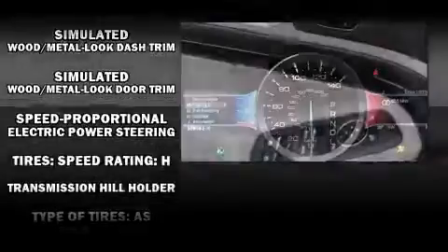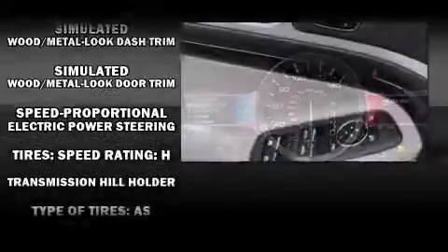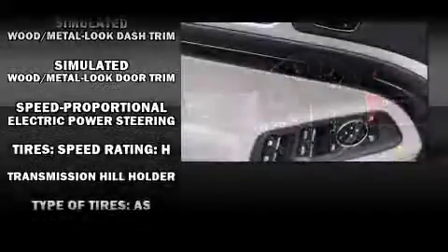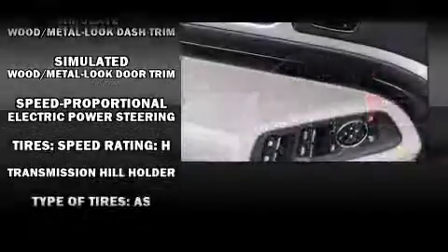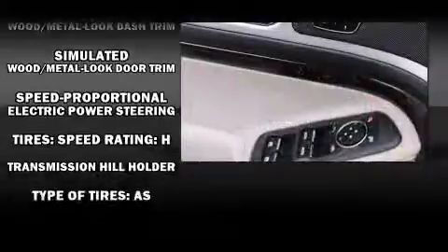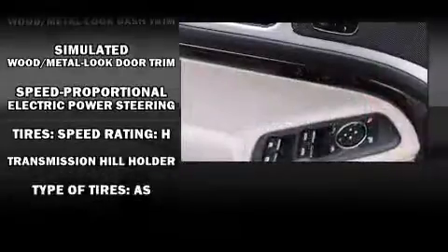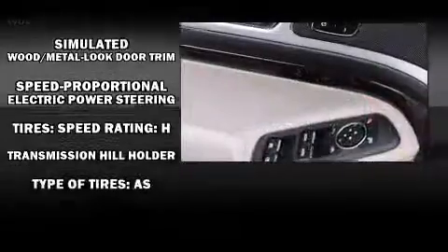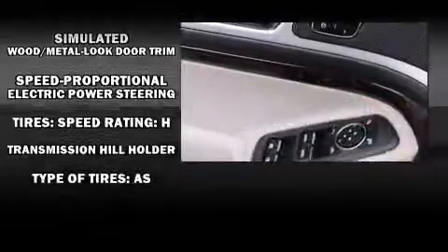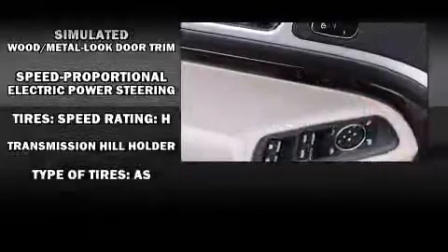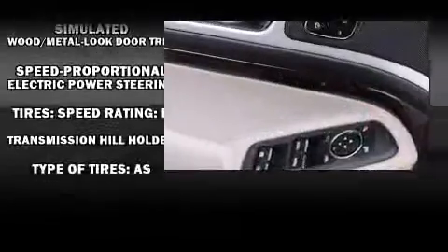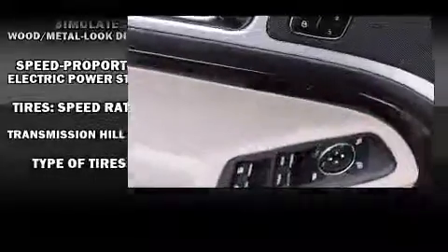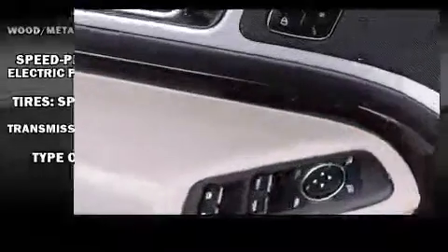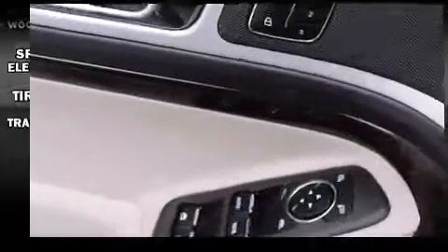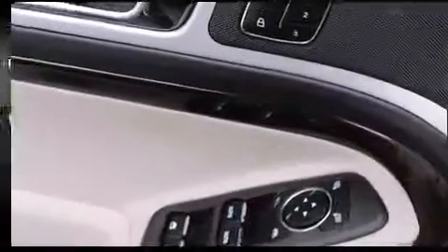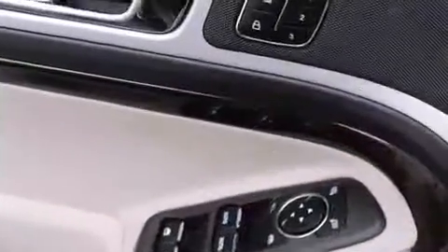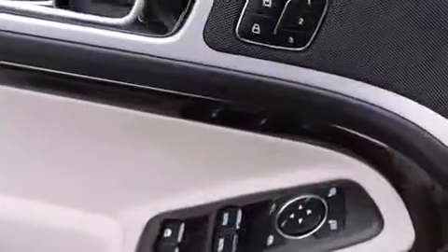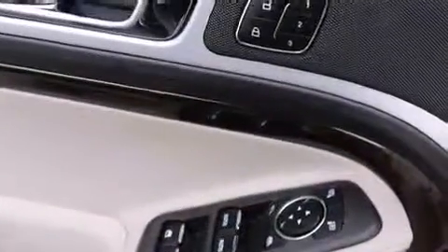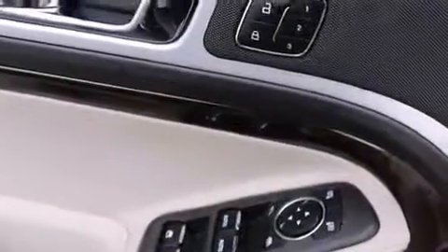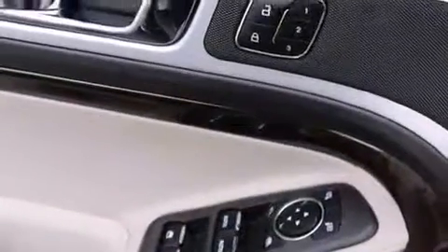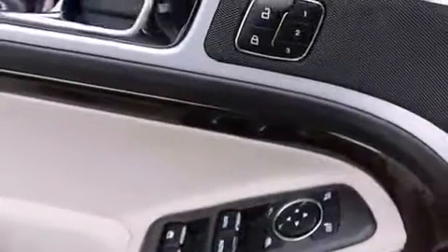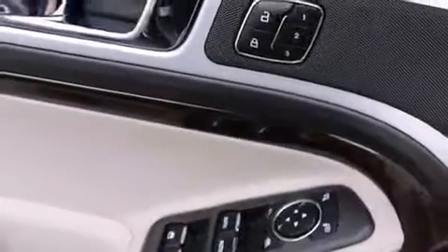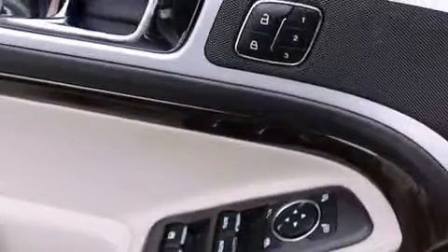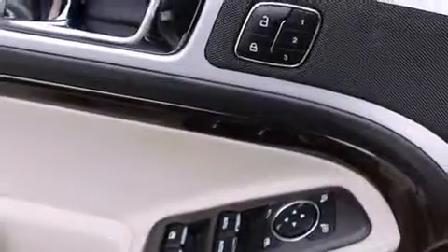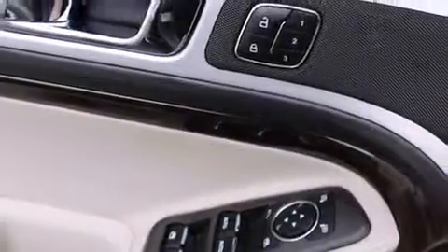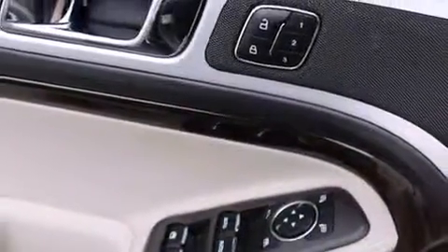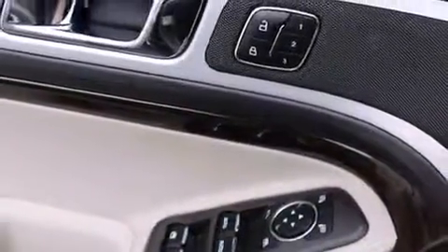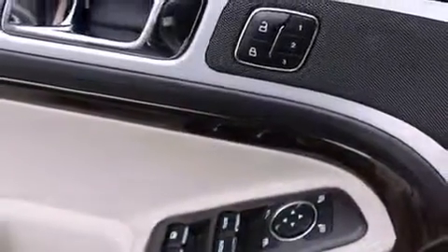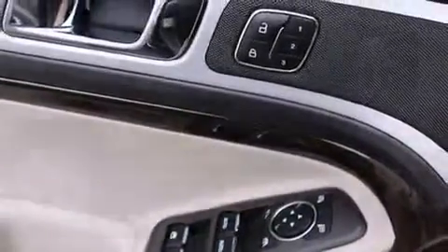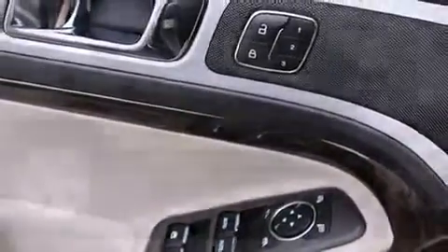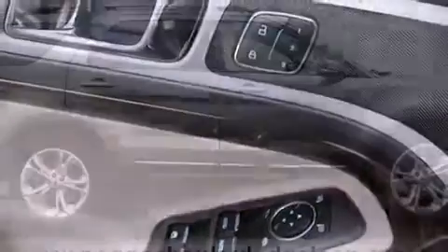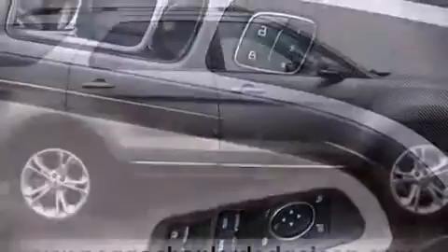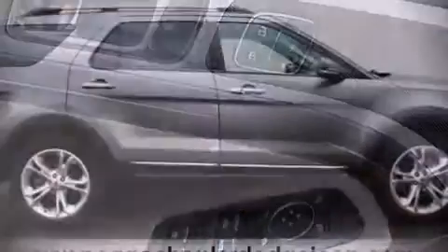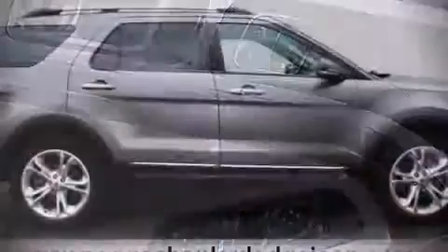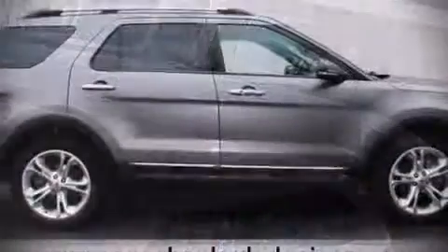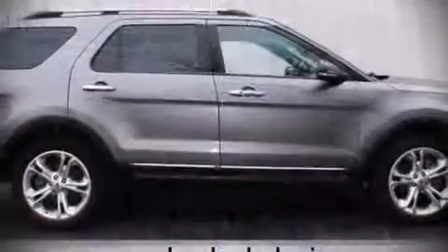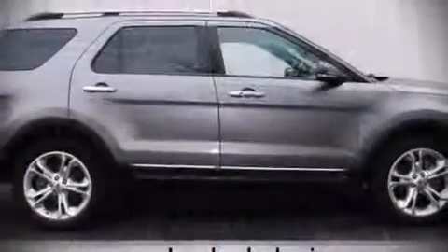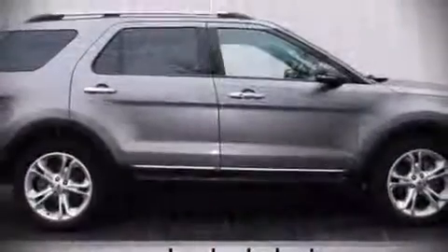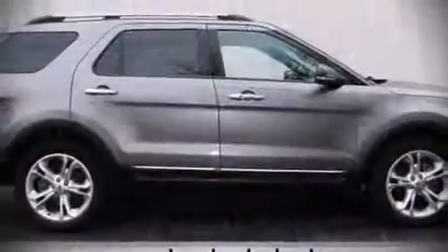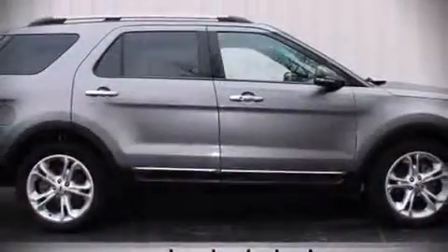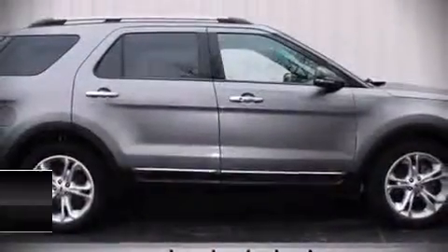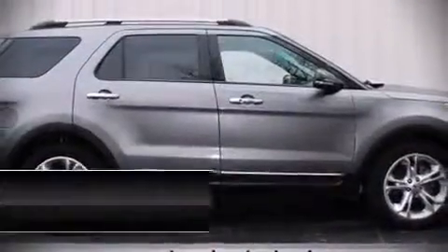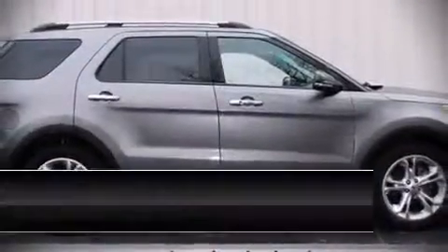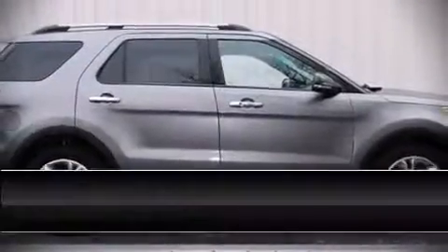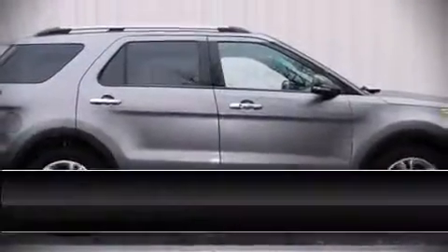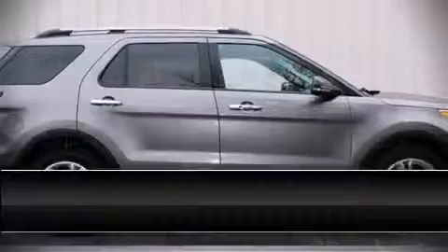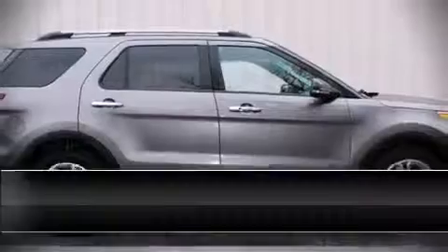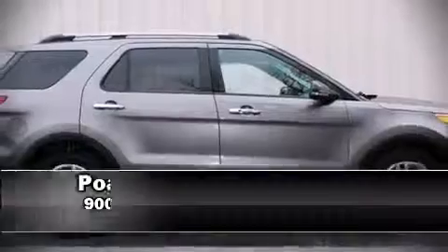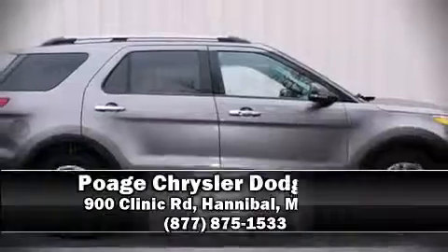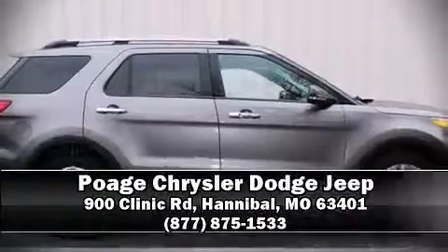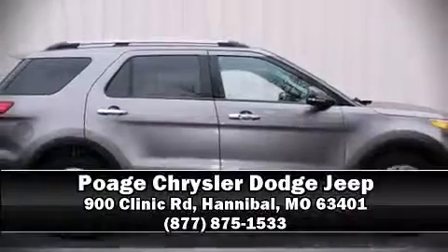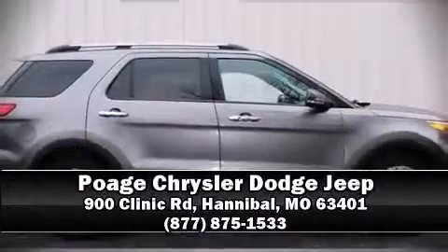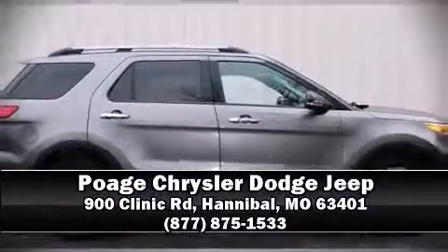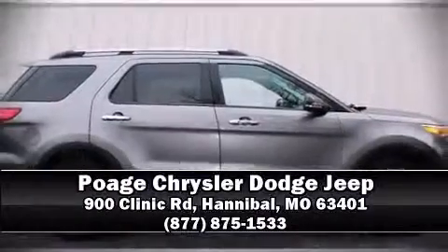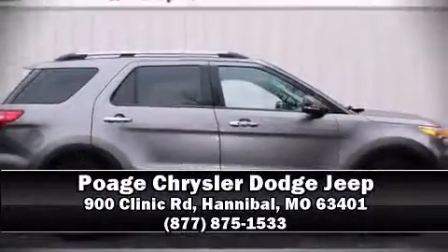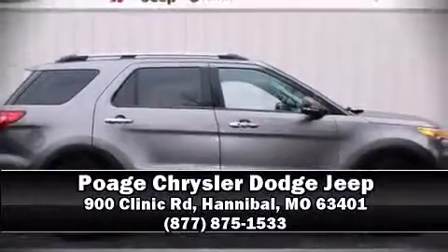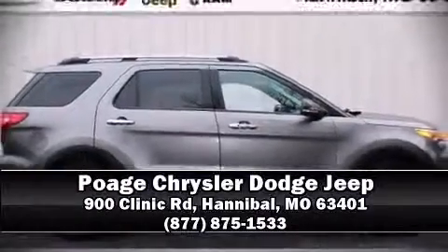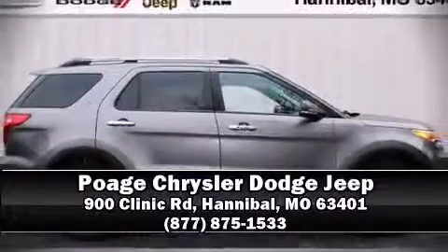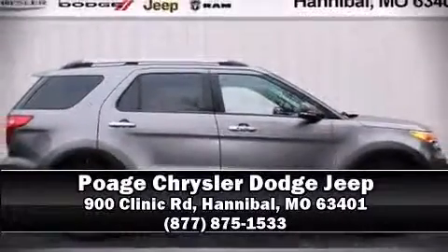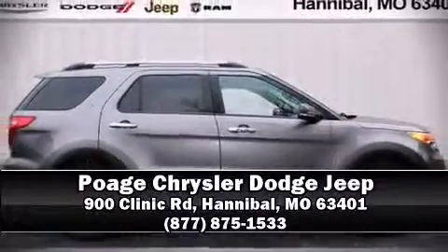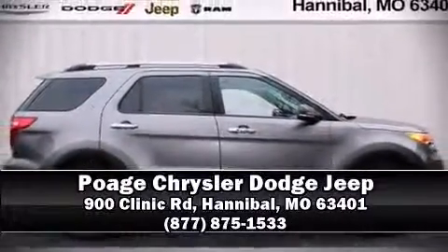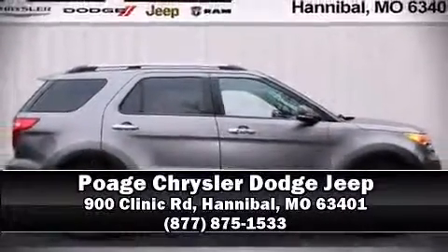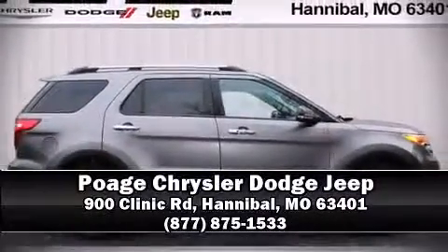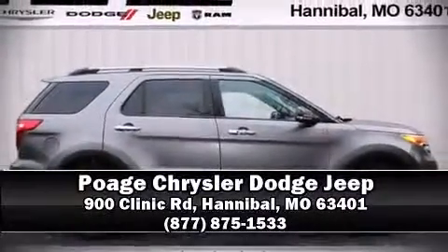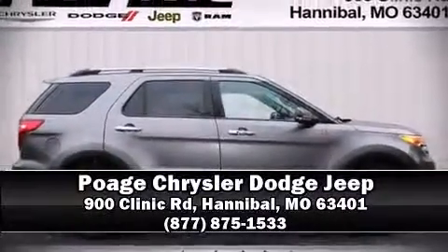A Carfax history report indicates just one previous owner. Please don't hesitate to give us a call. Thank you.